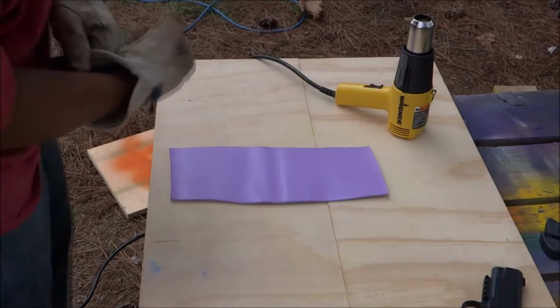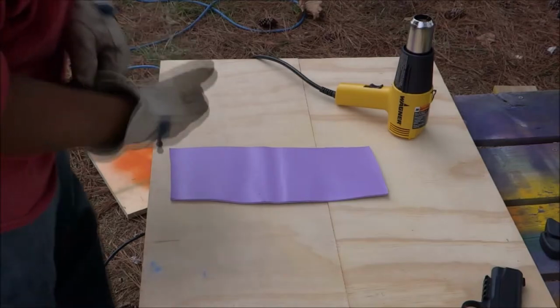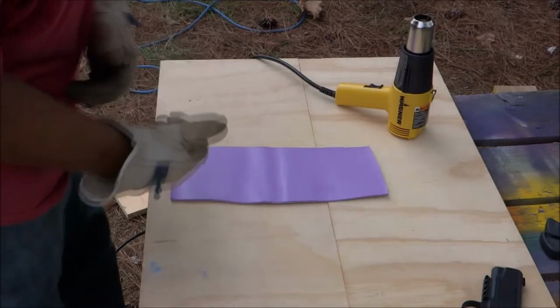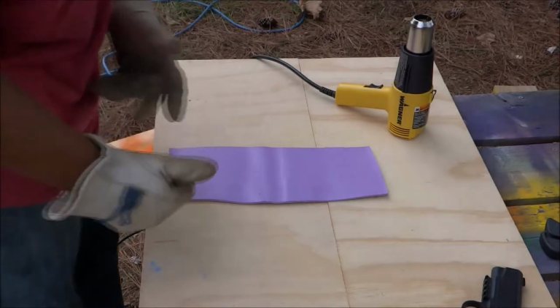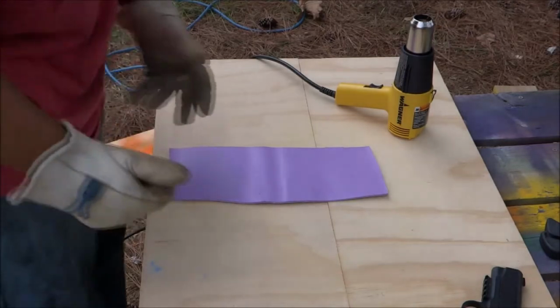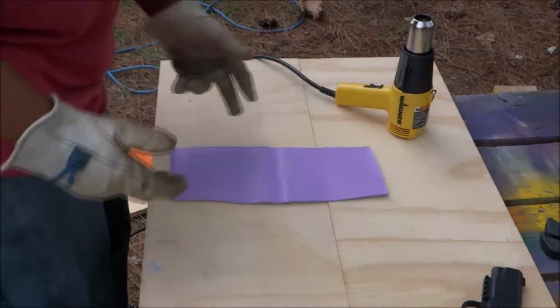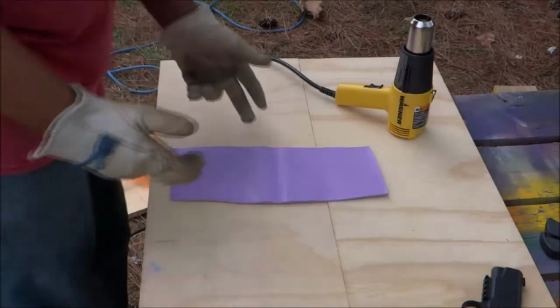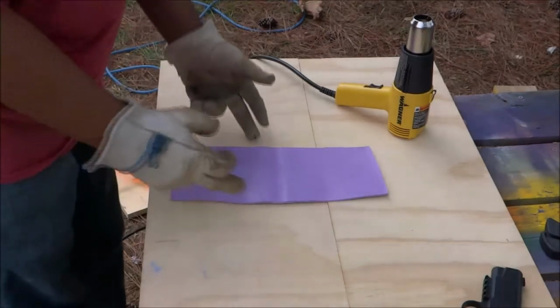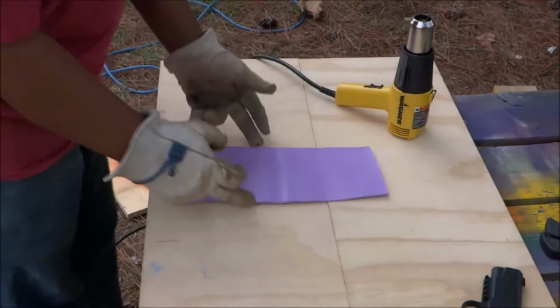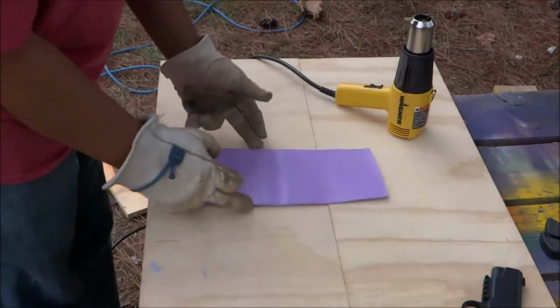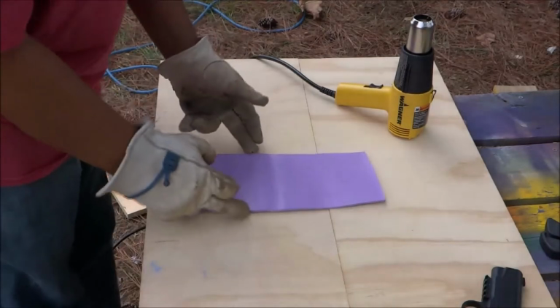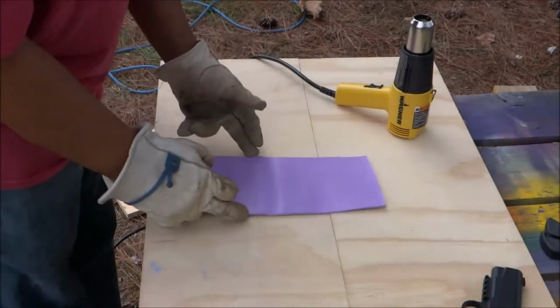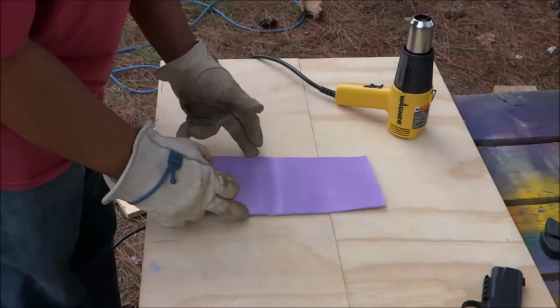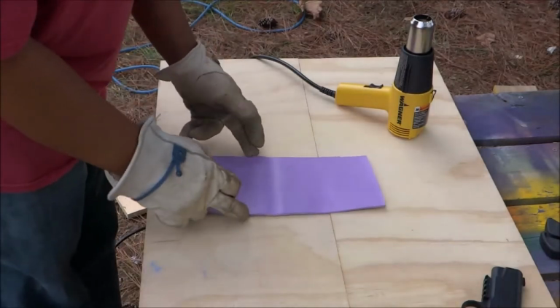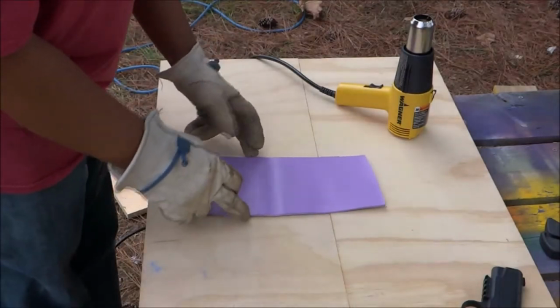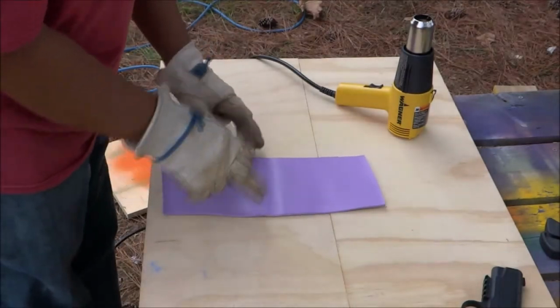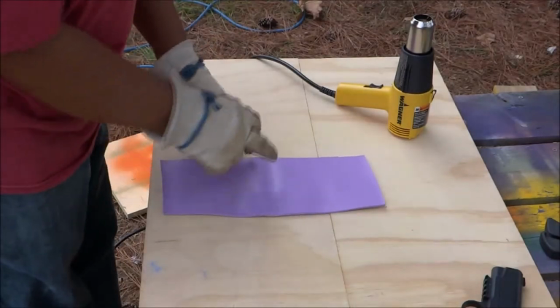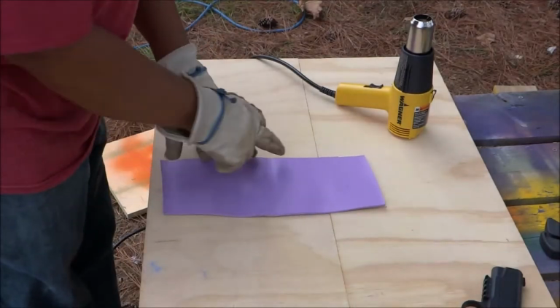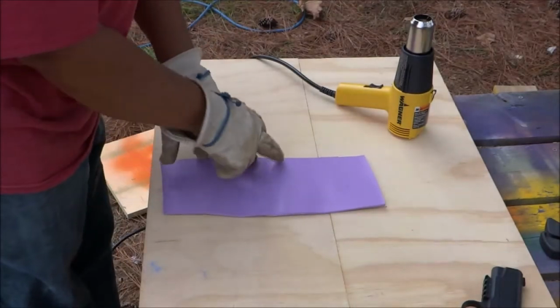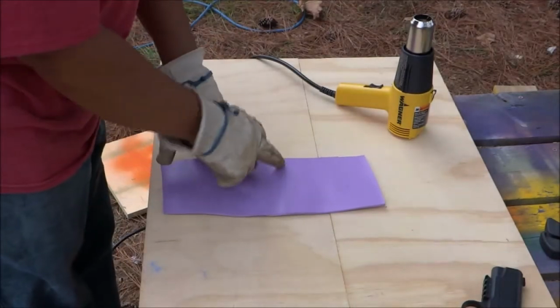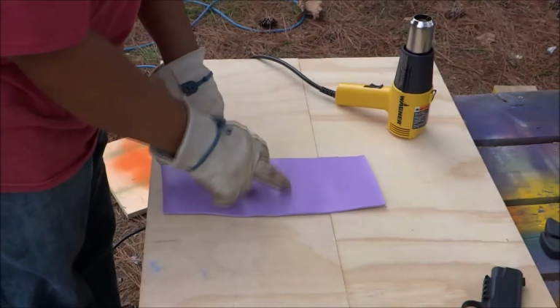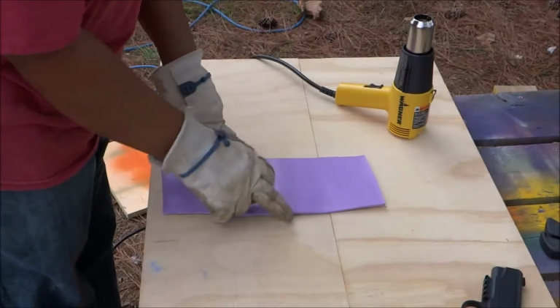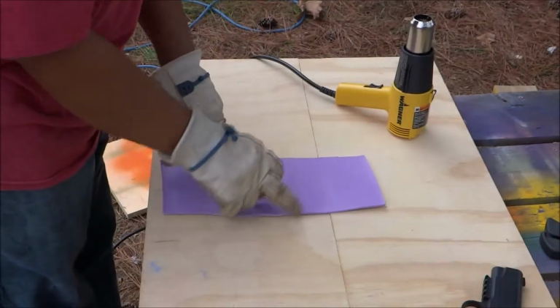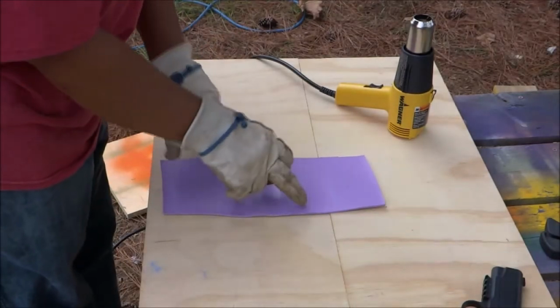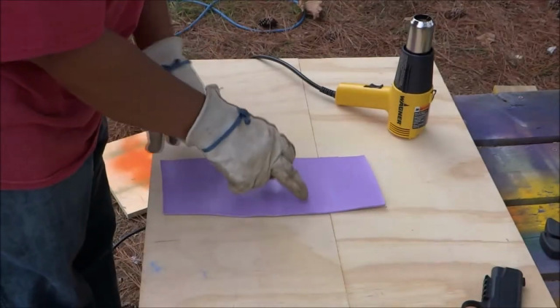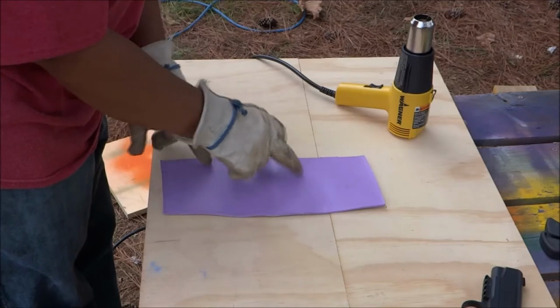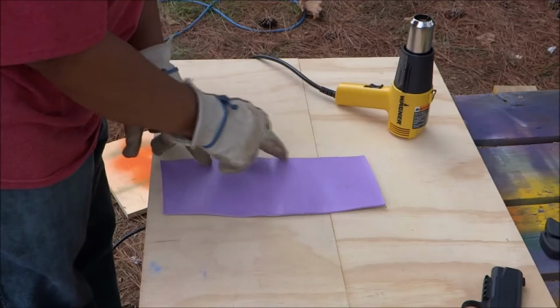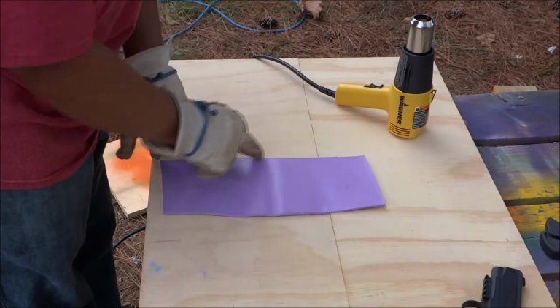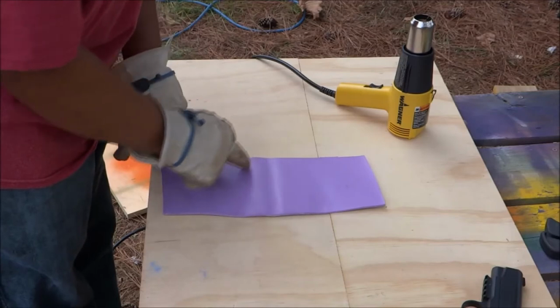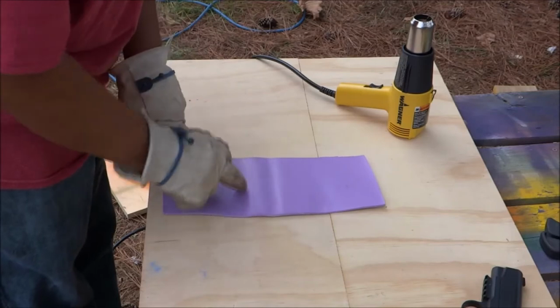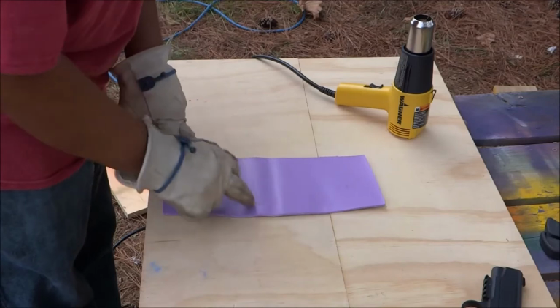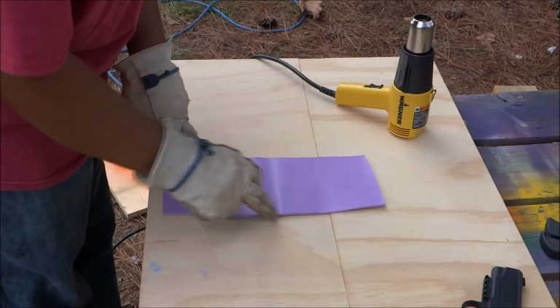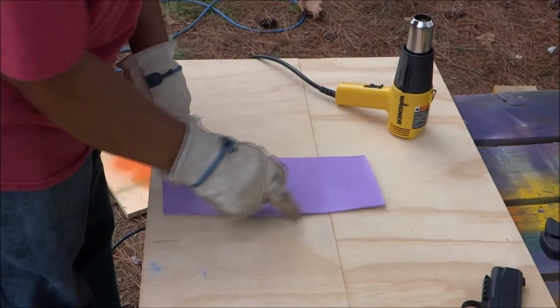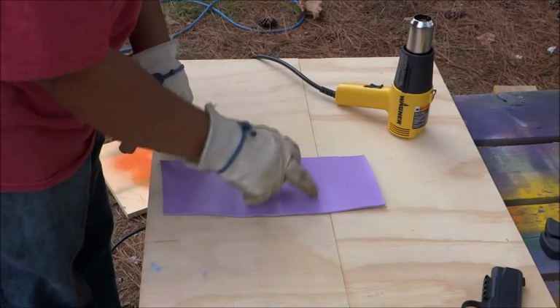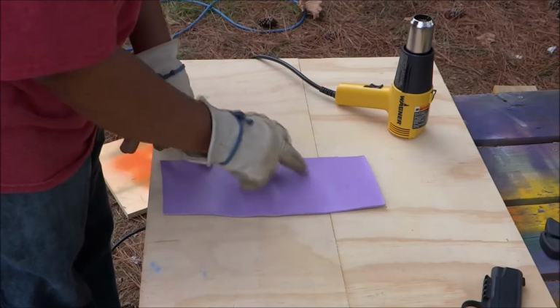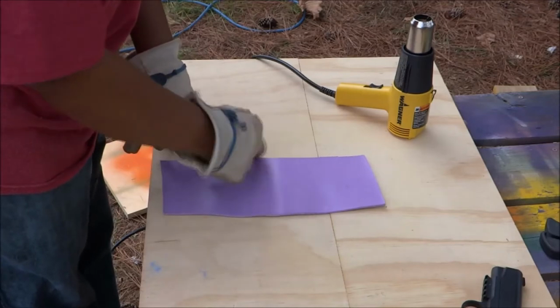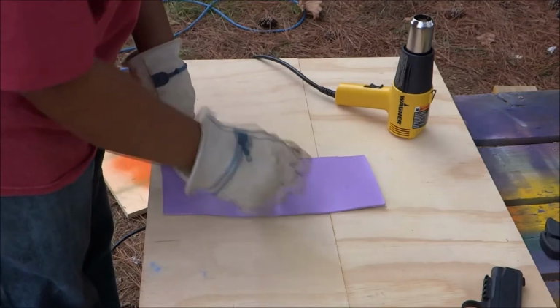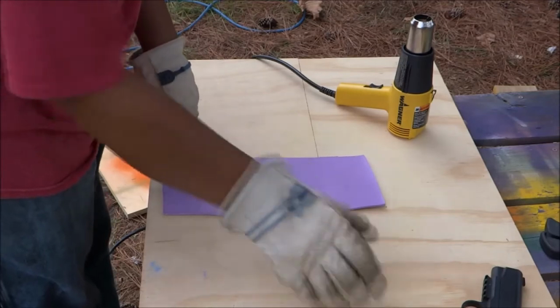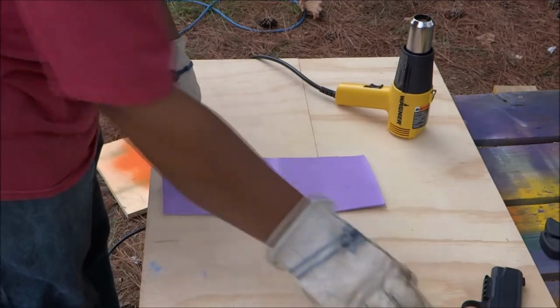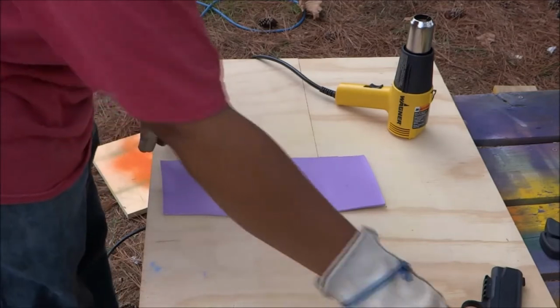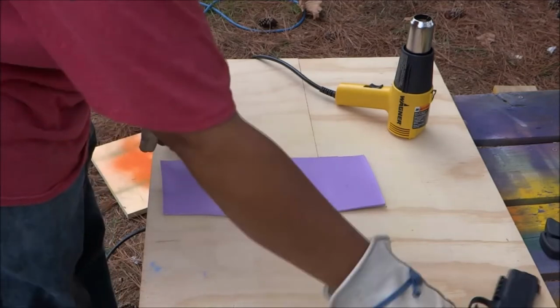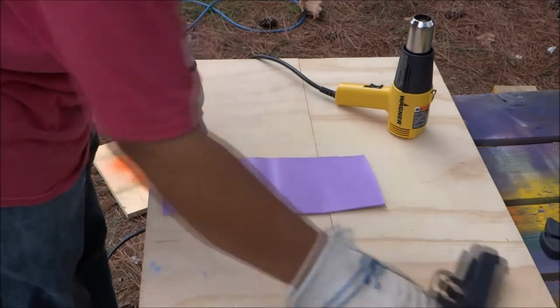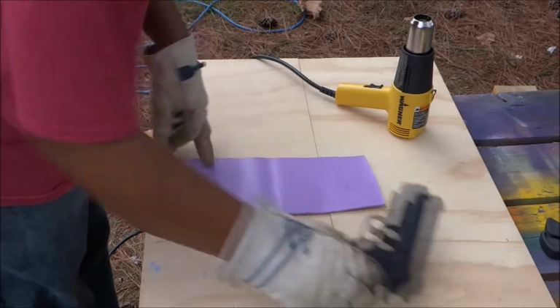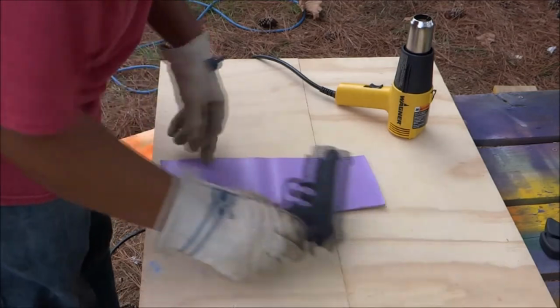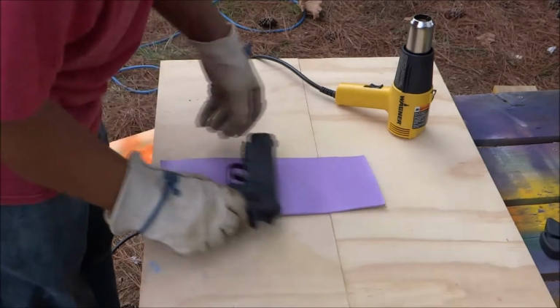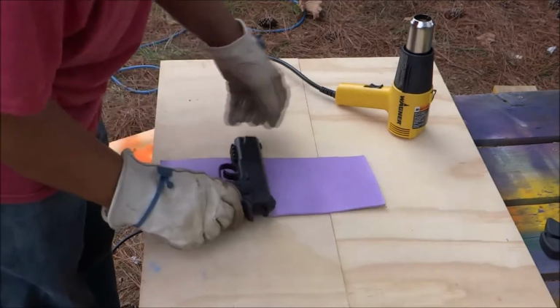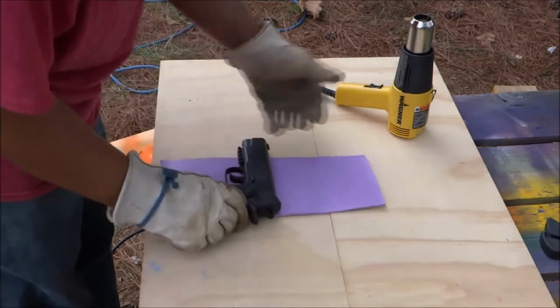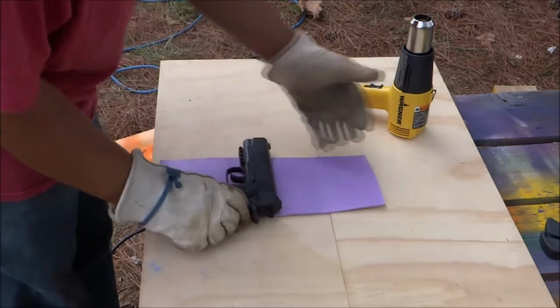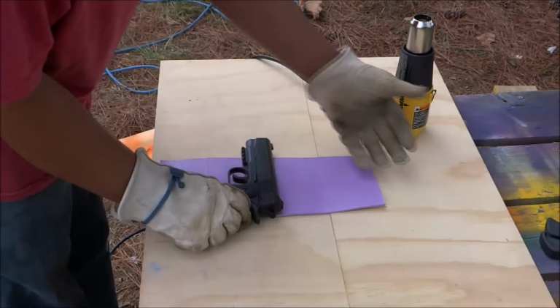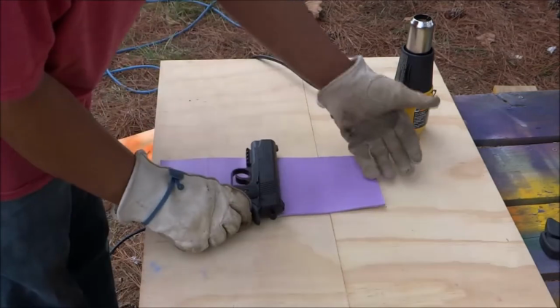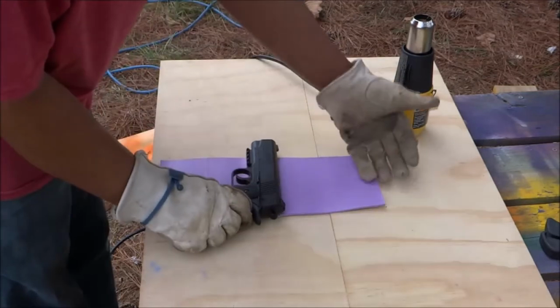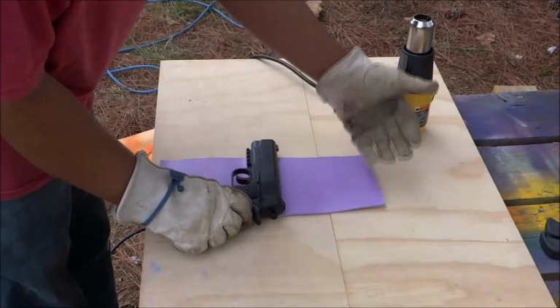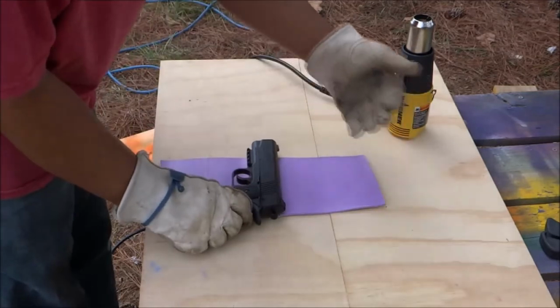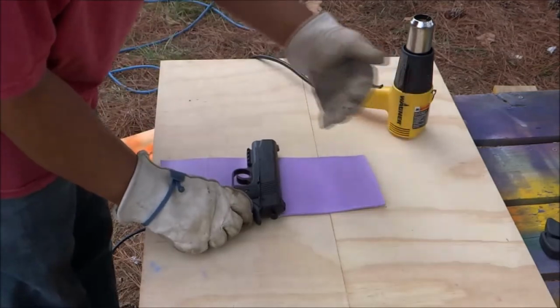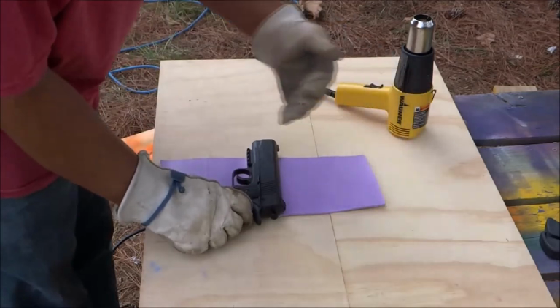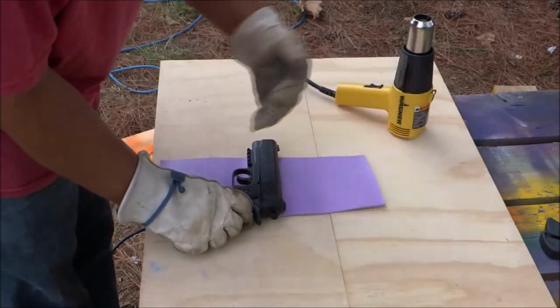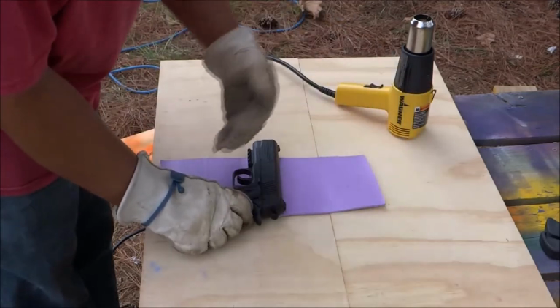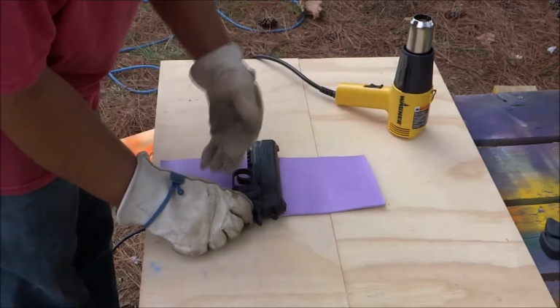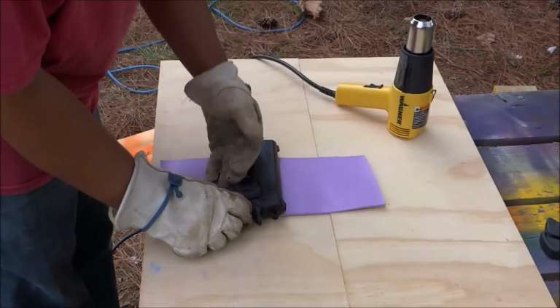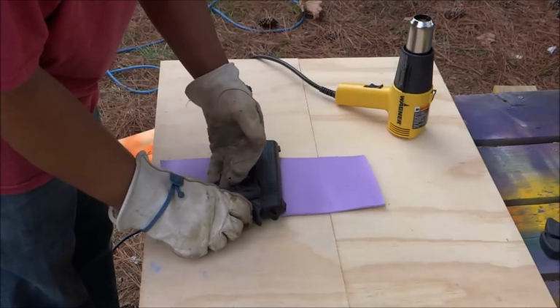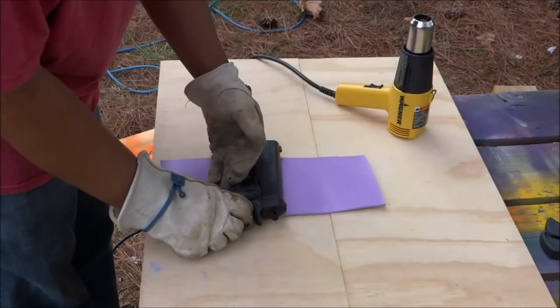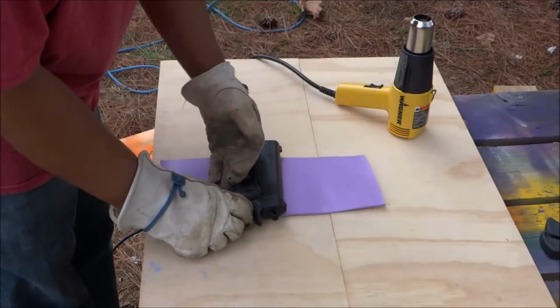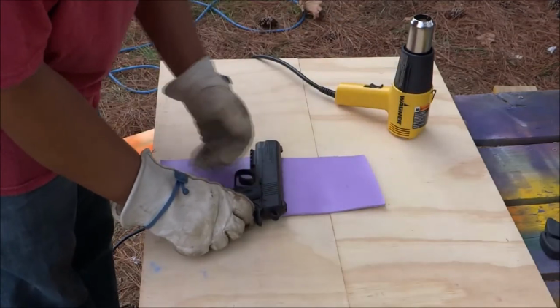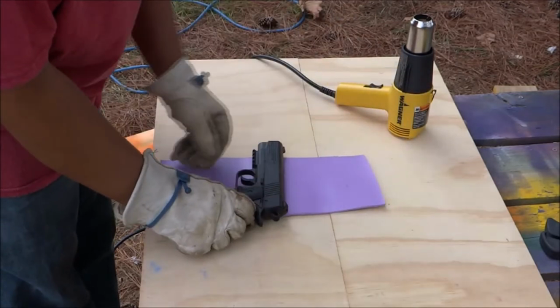The next step is we're going to heat this up around this middle section here so that we can take it and fold it over the gun.